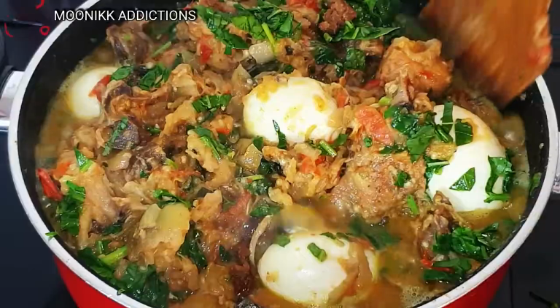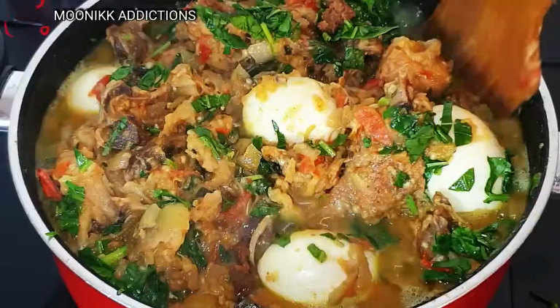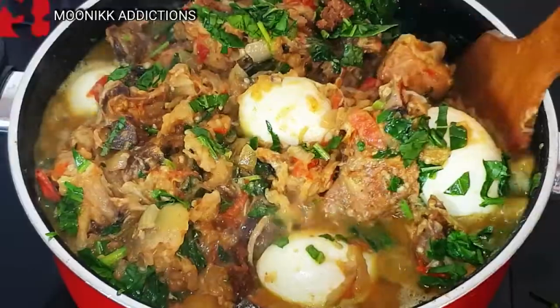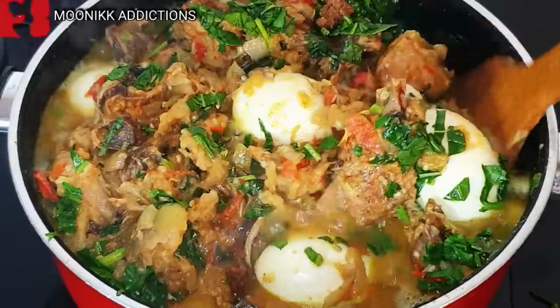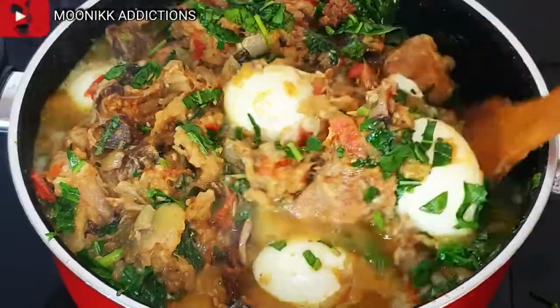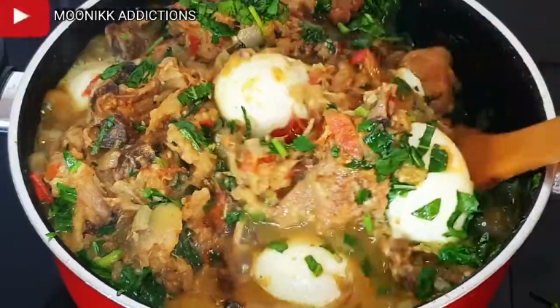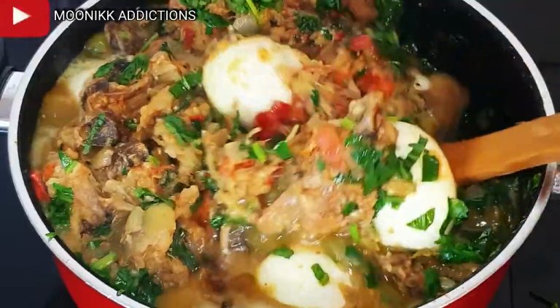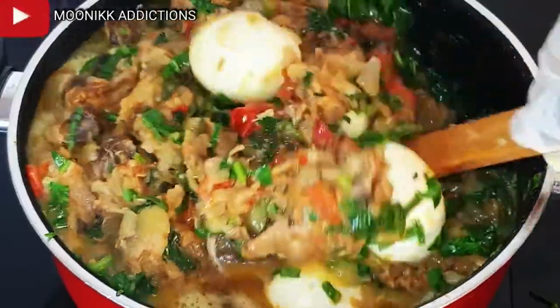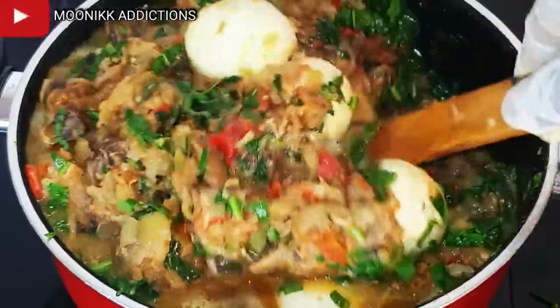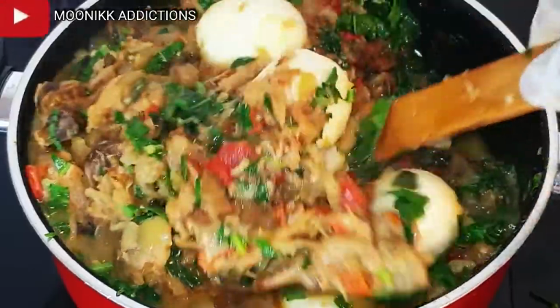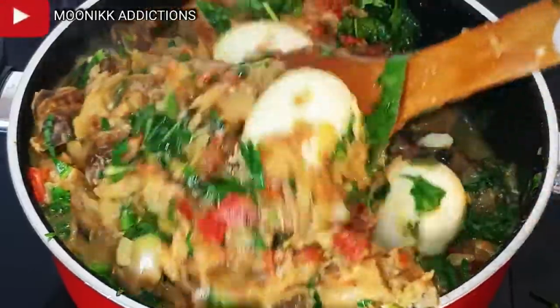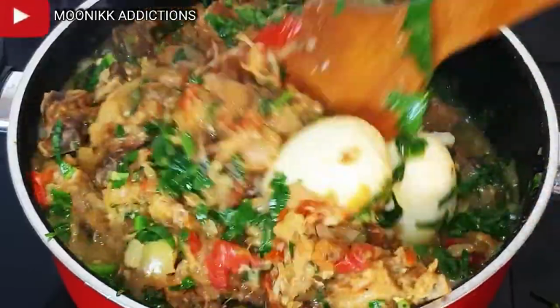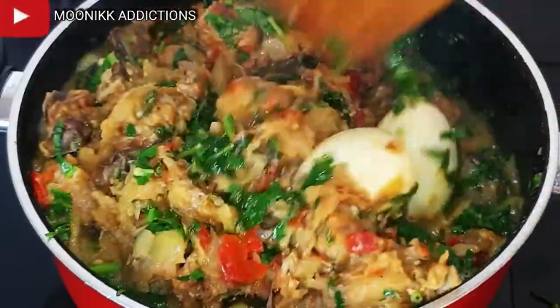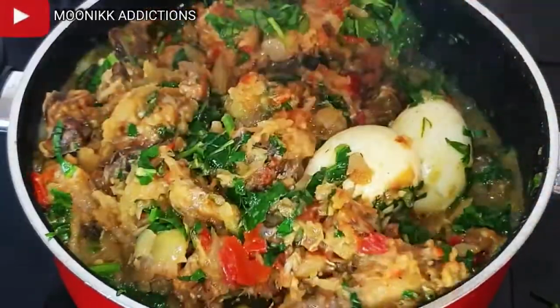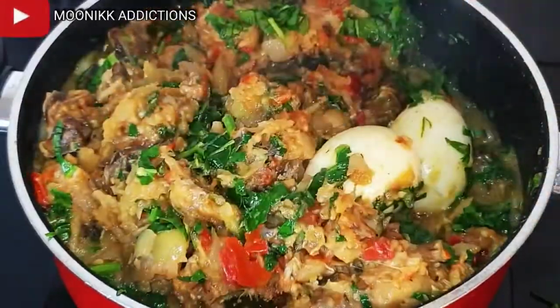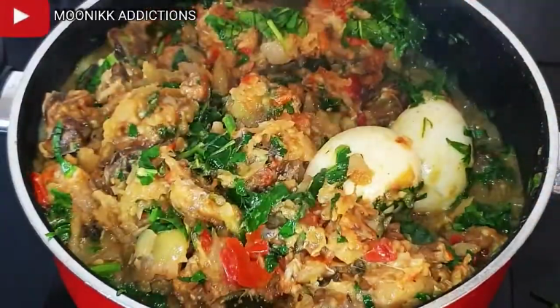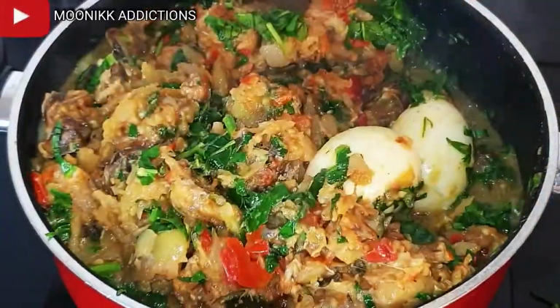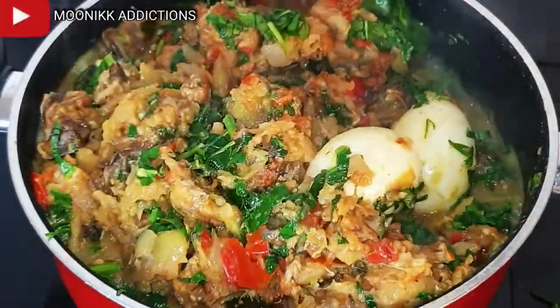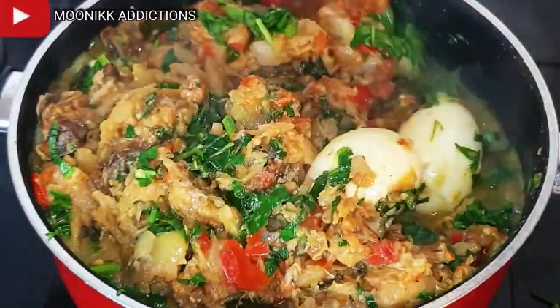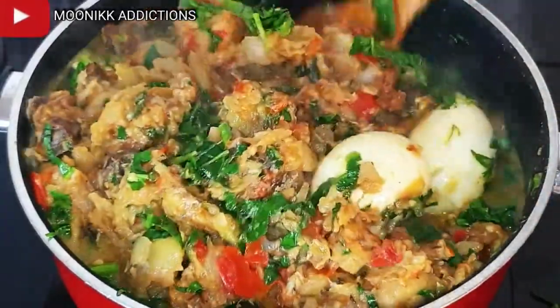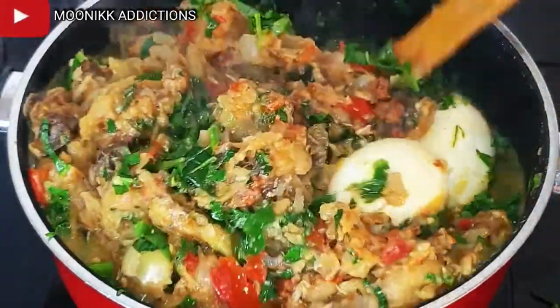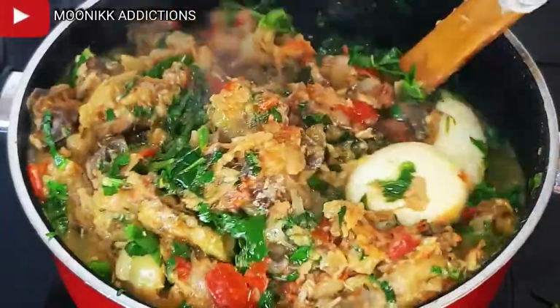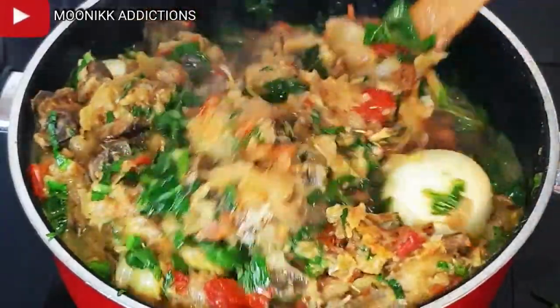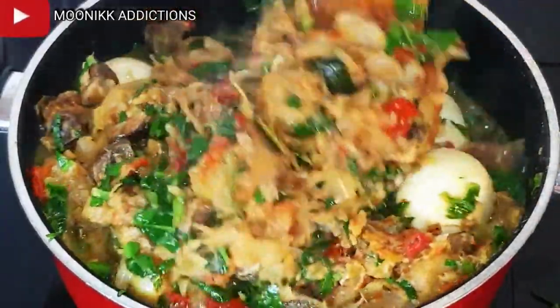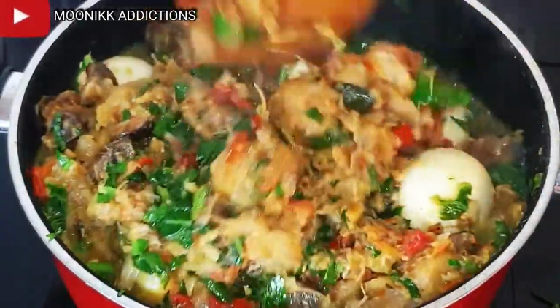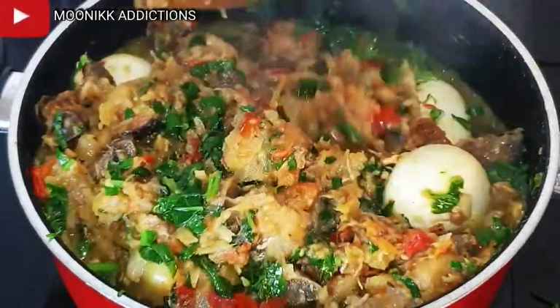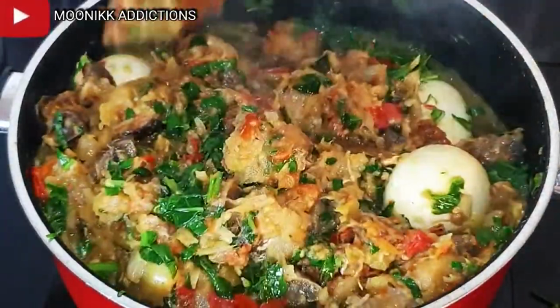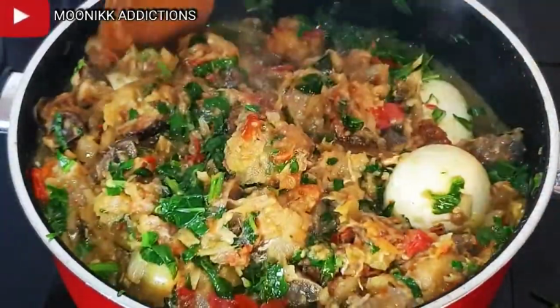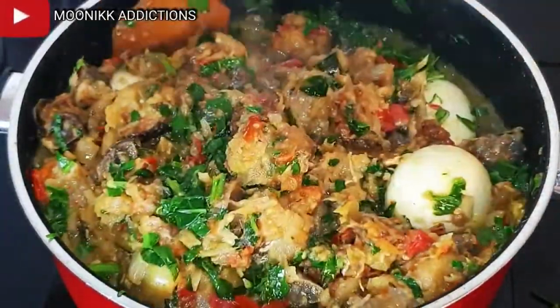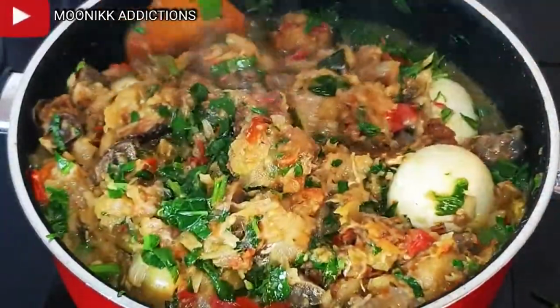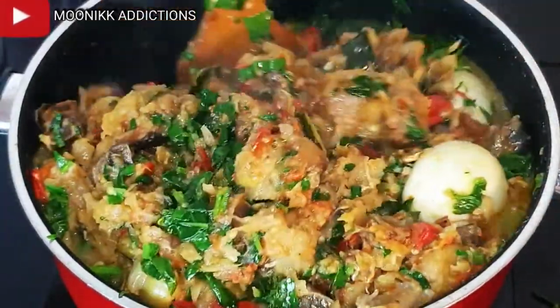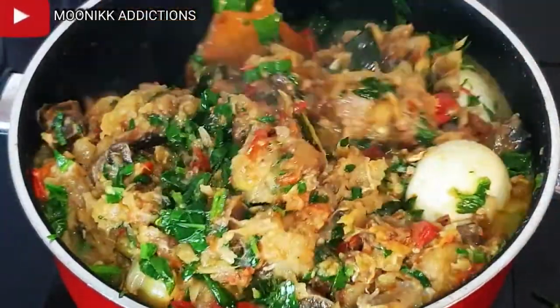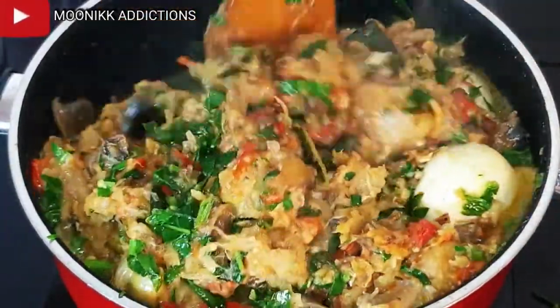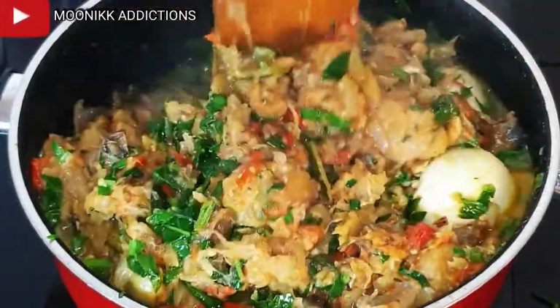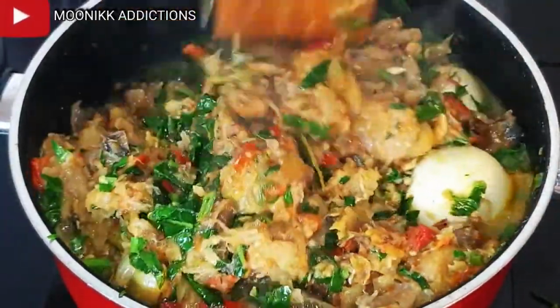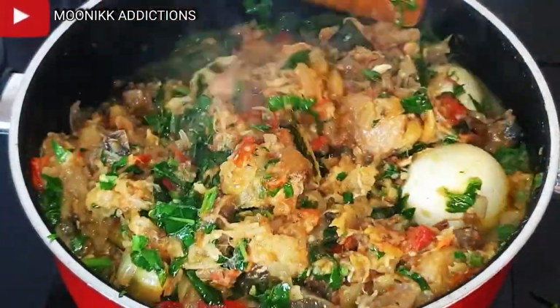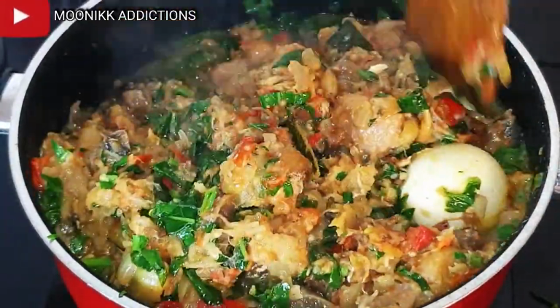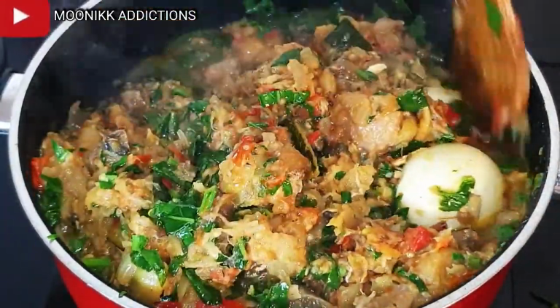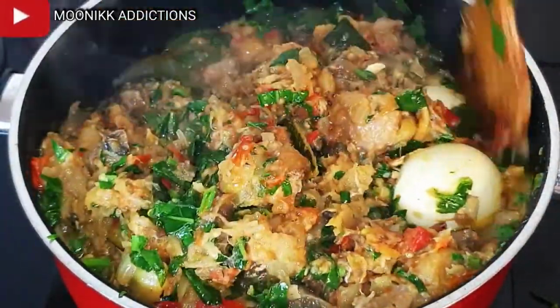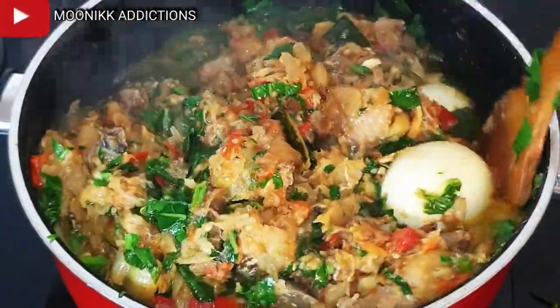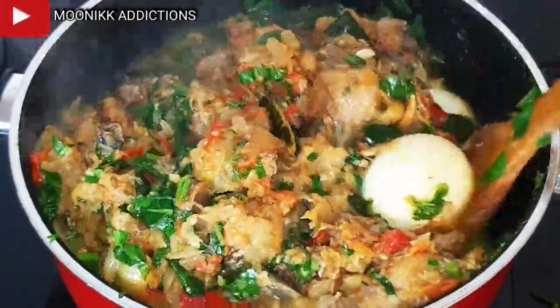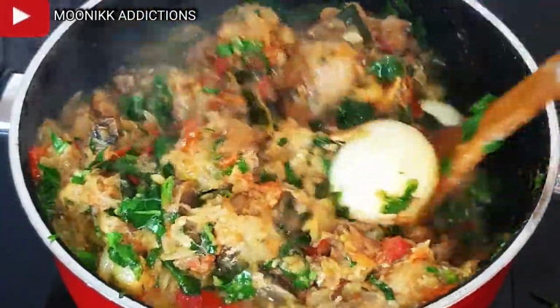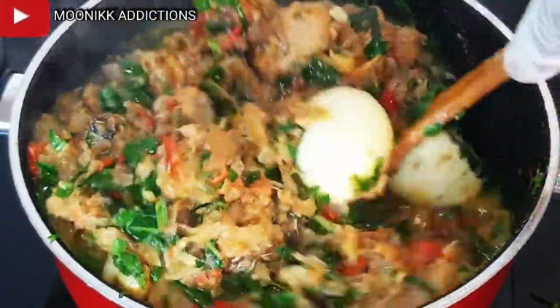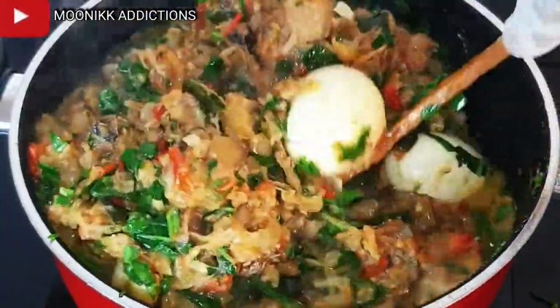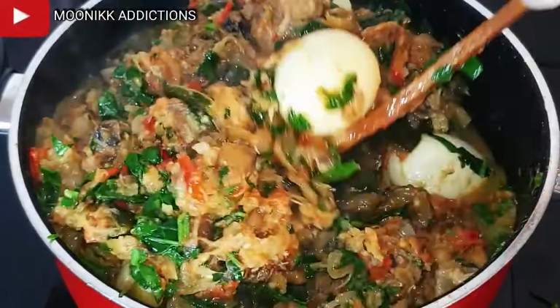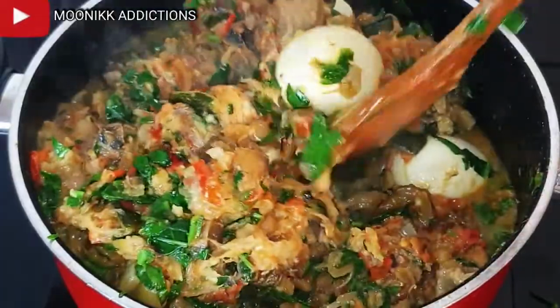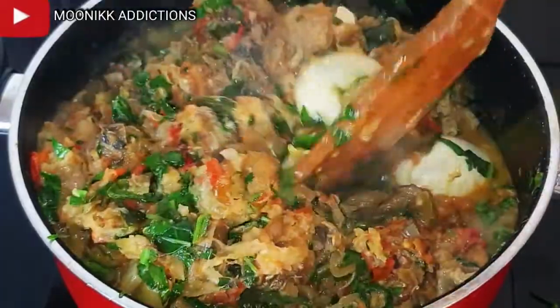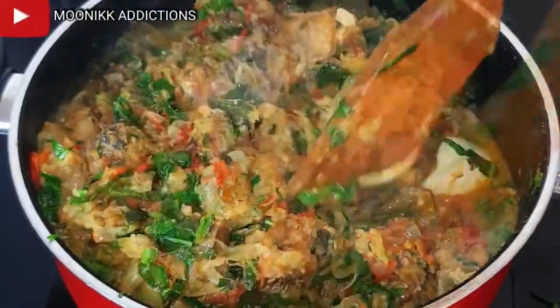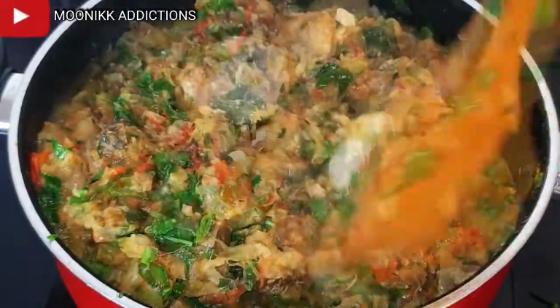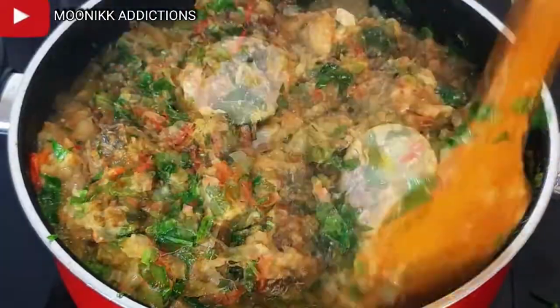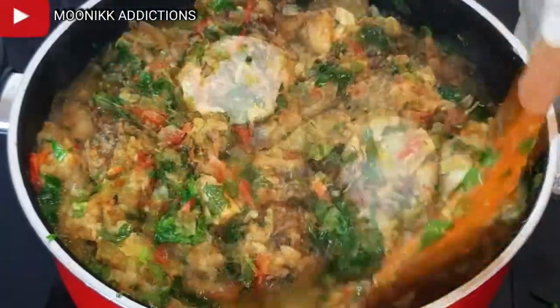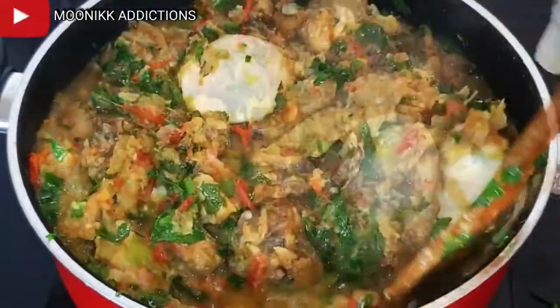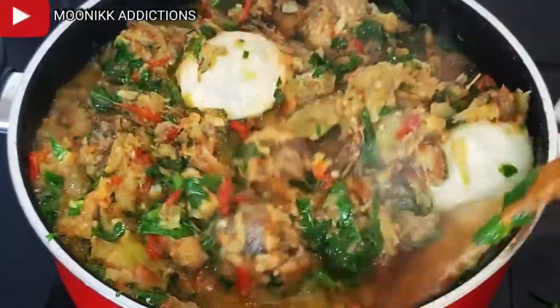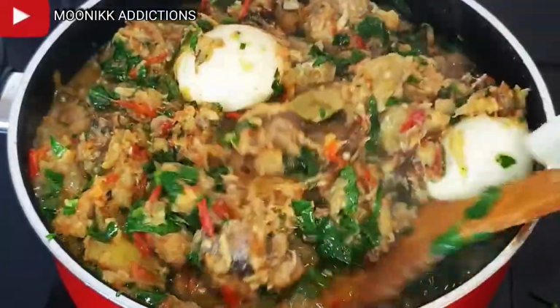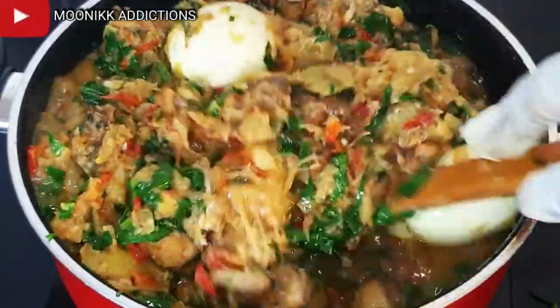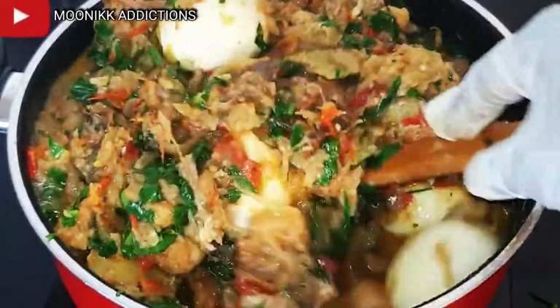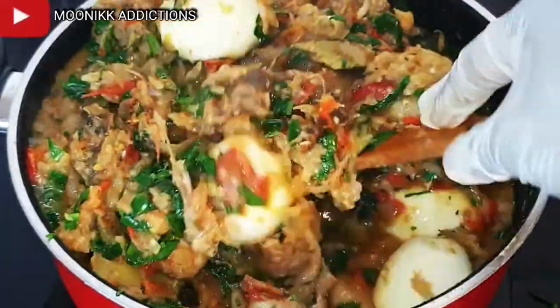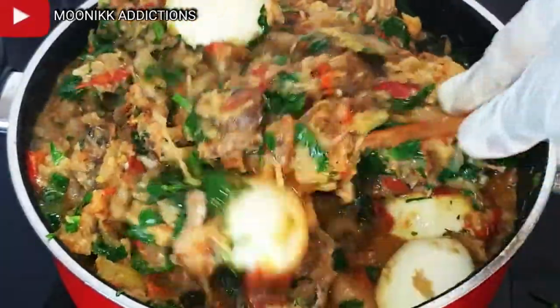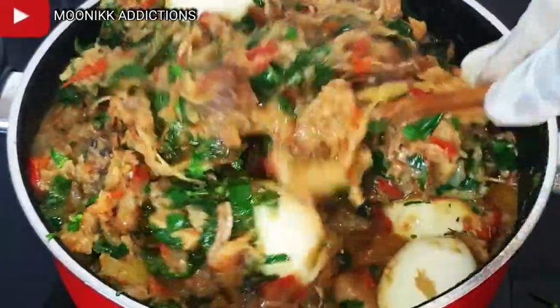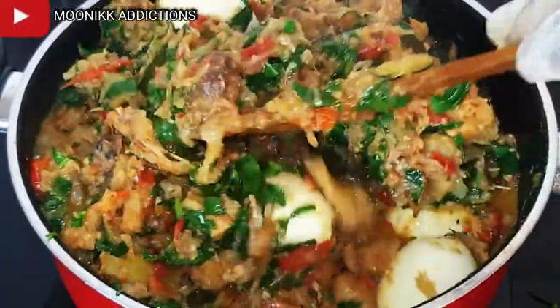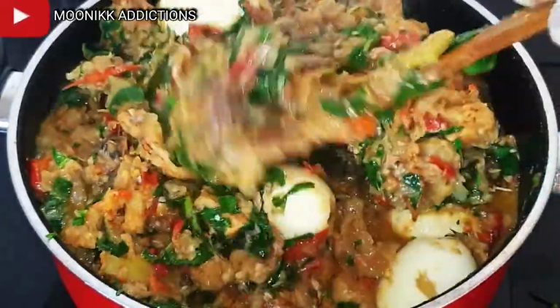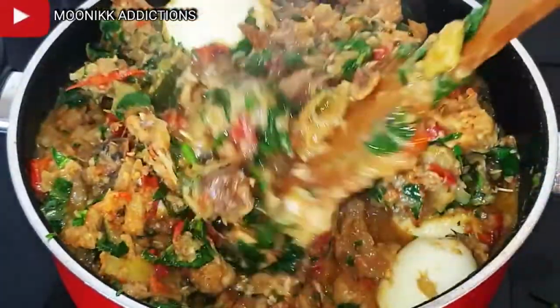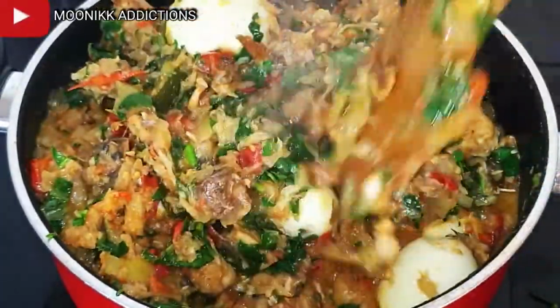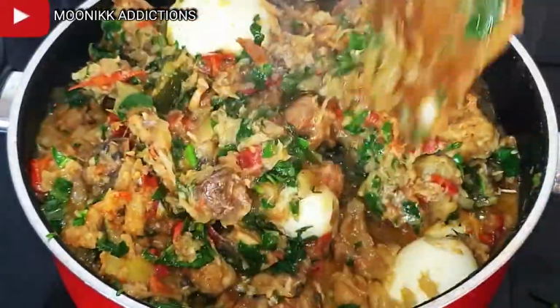Hi guys, welcome to Money Kitchen Addiction. It's your girl, the Holy Money Kwiddie, double KK.